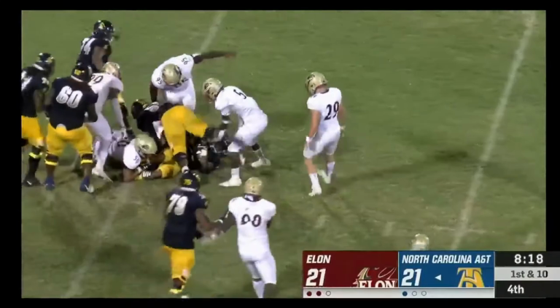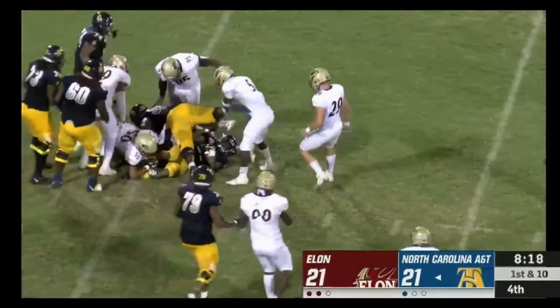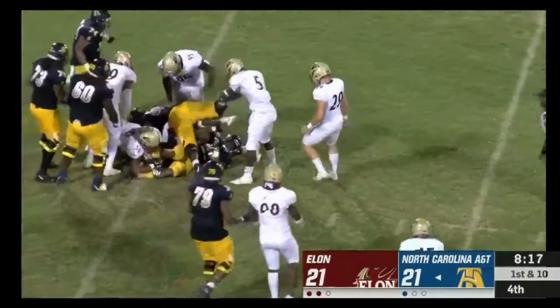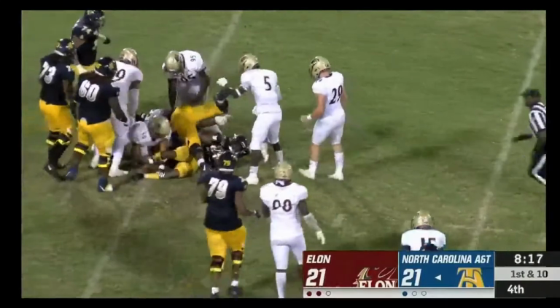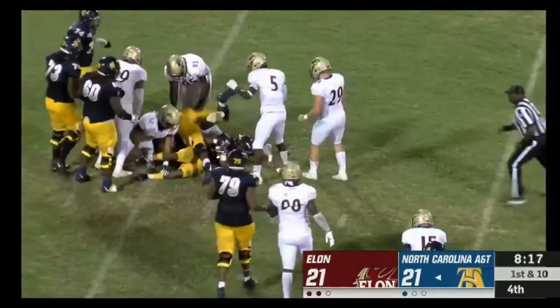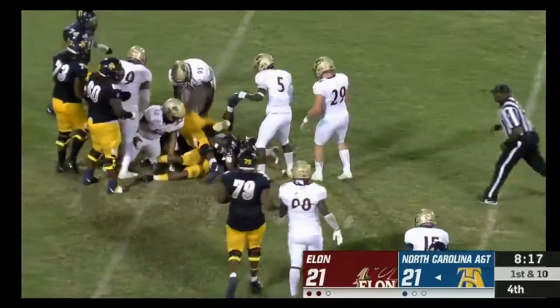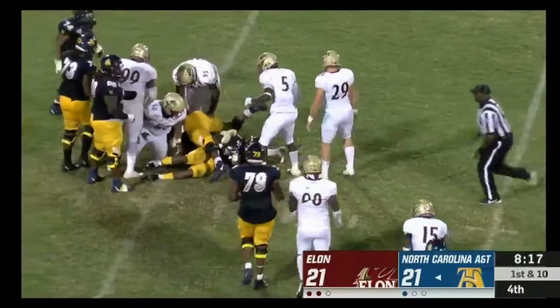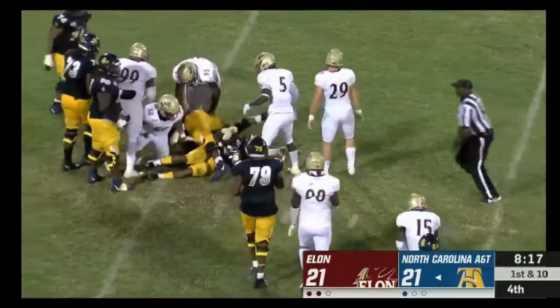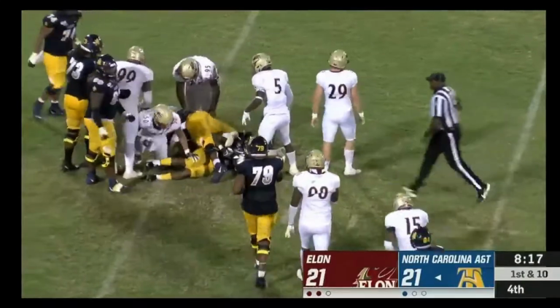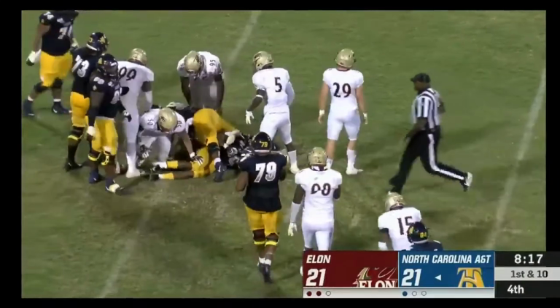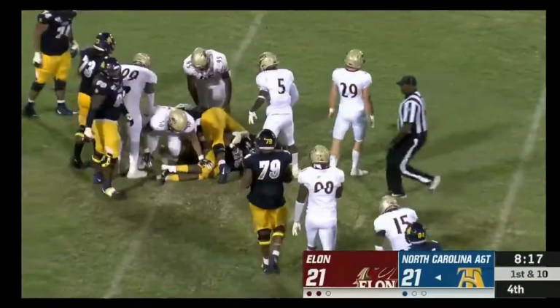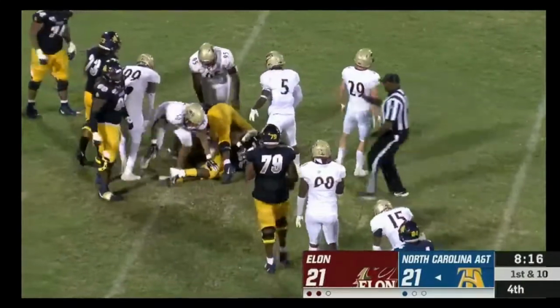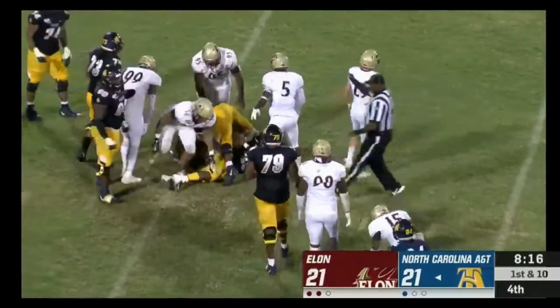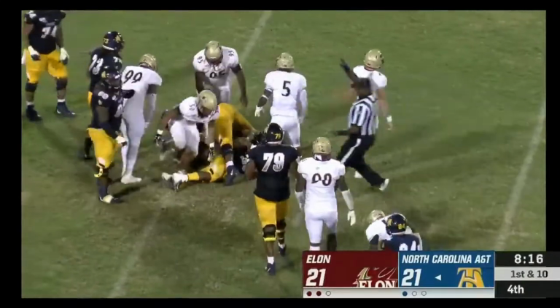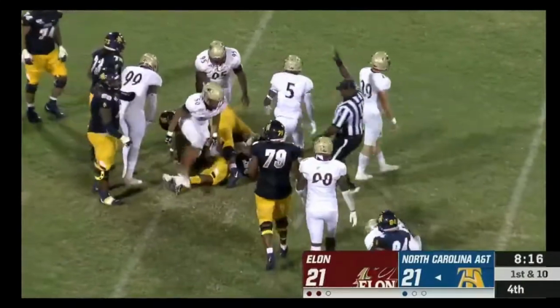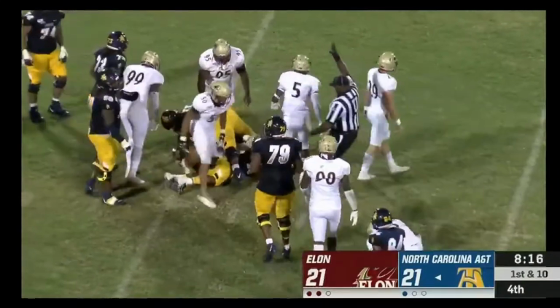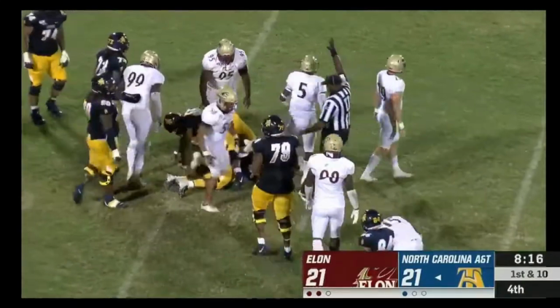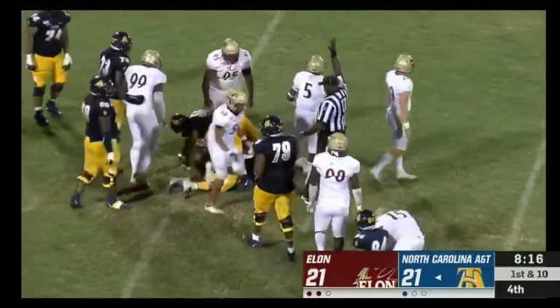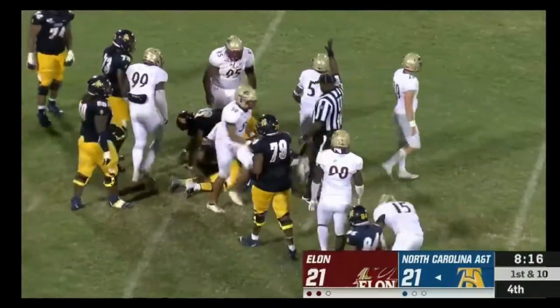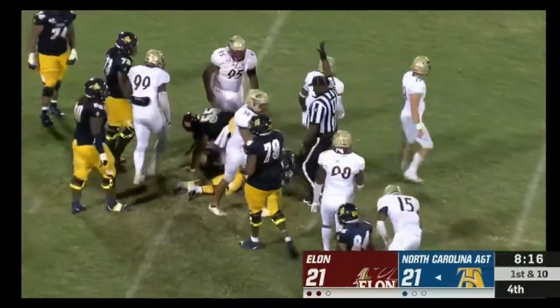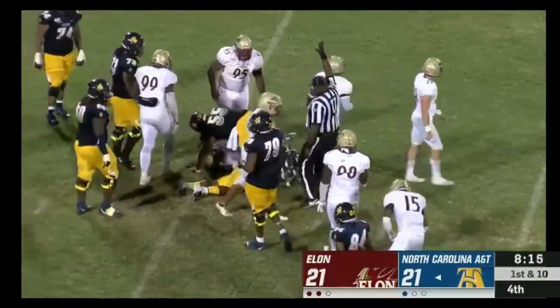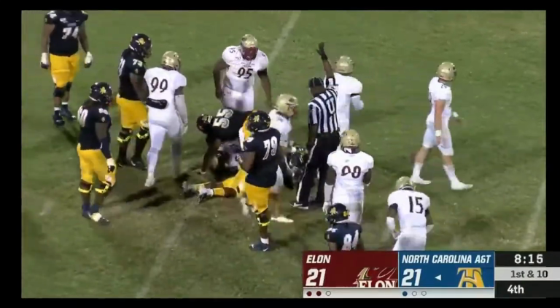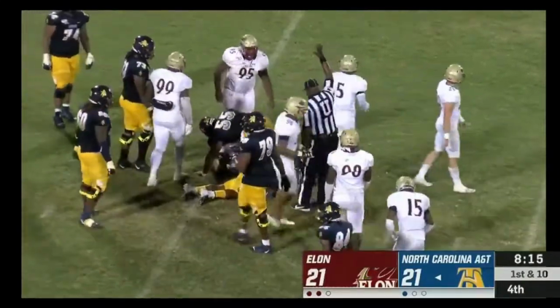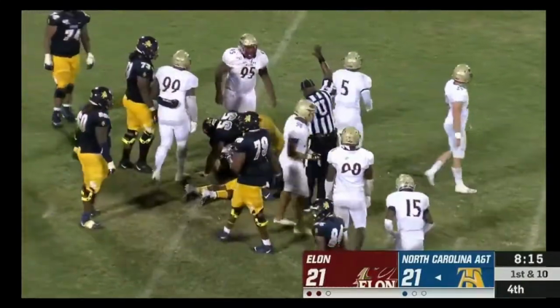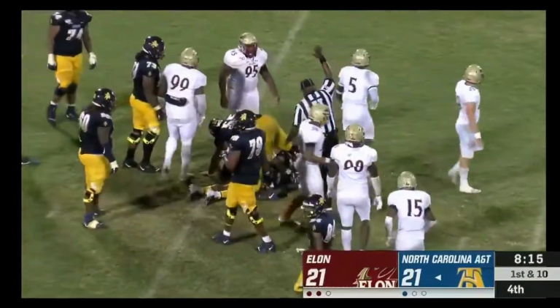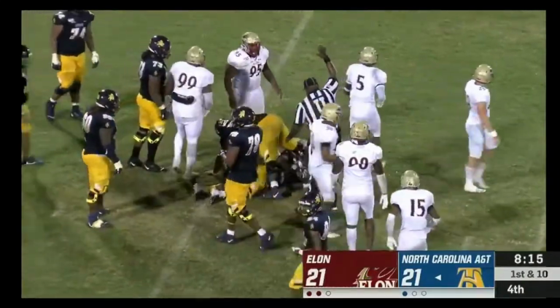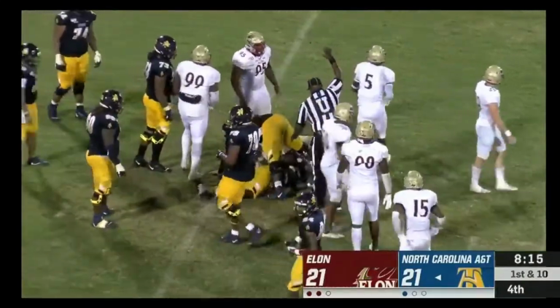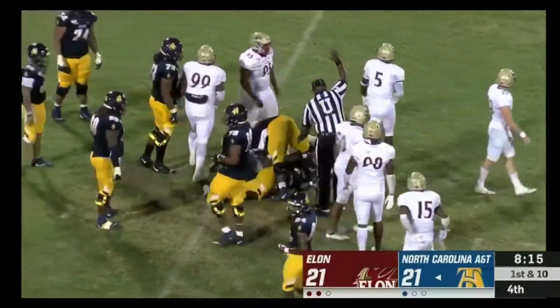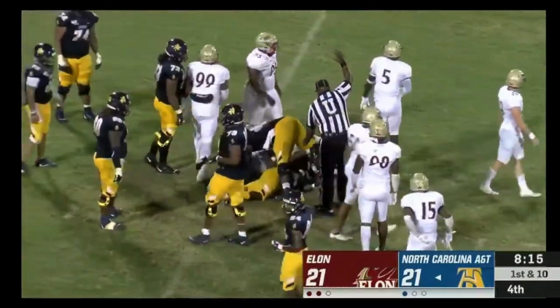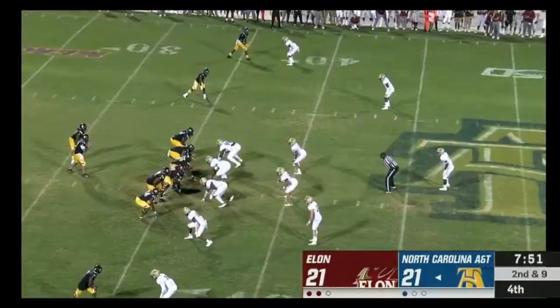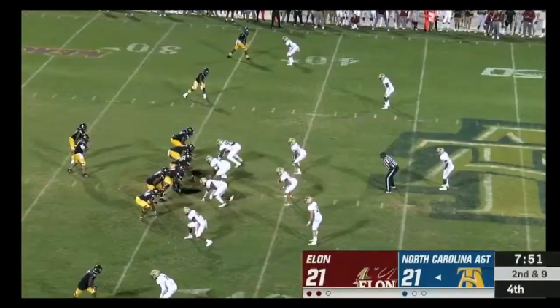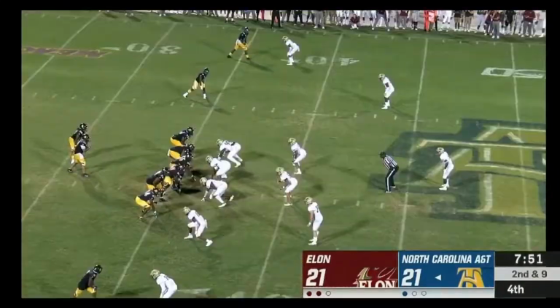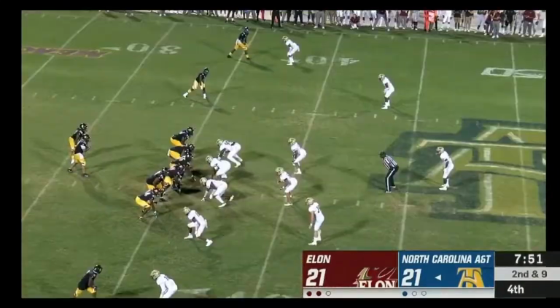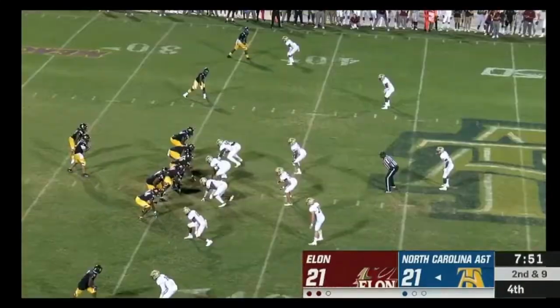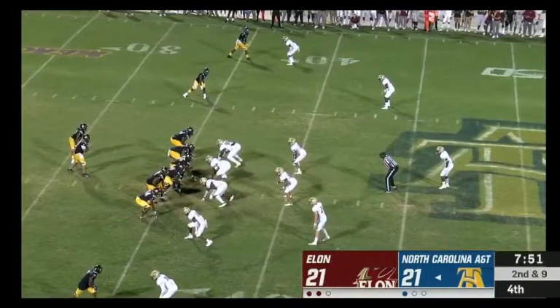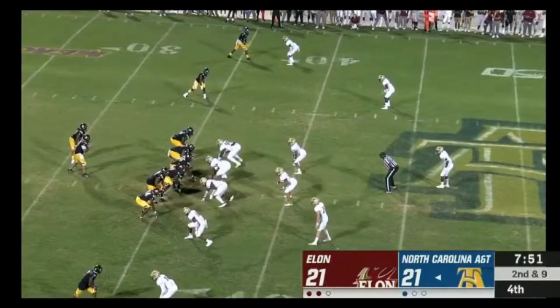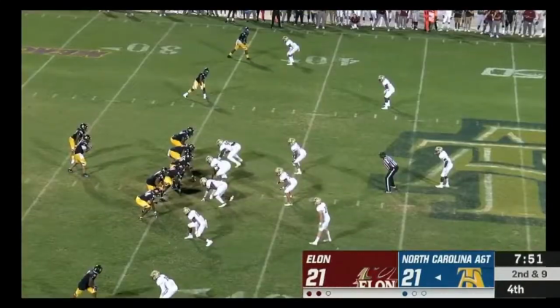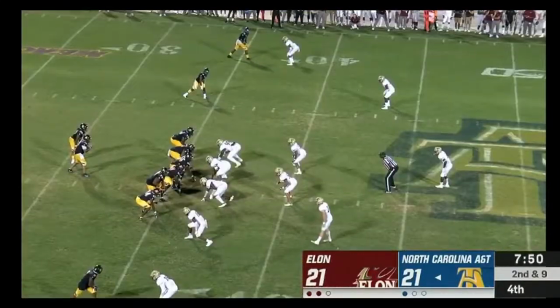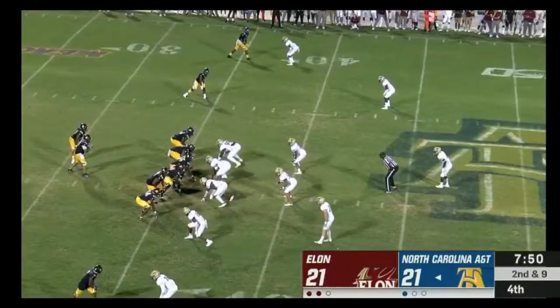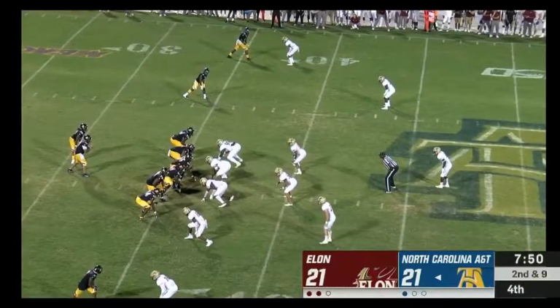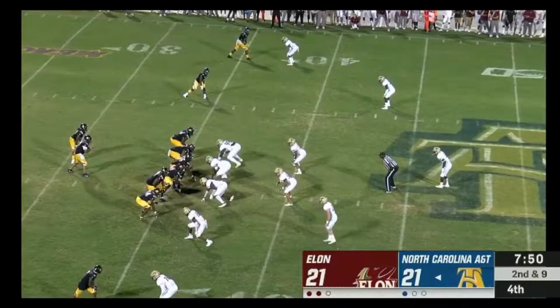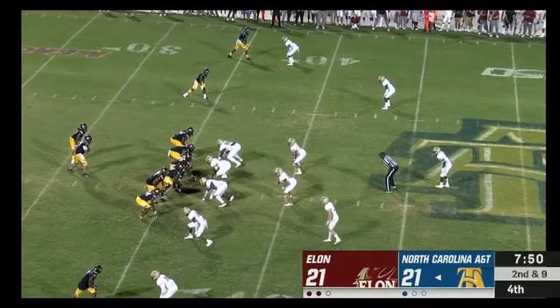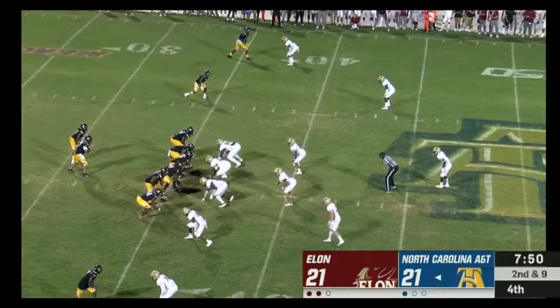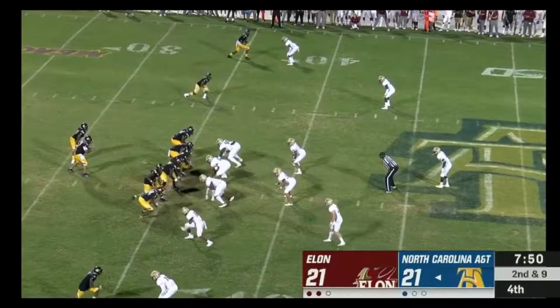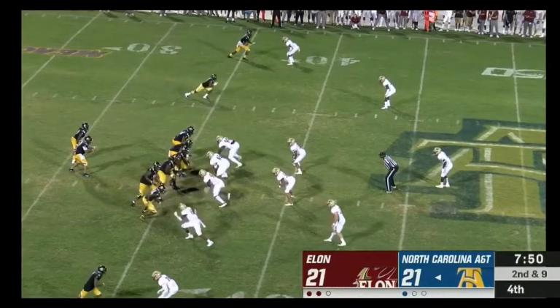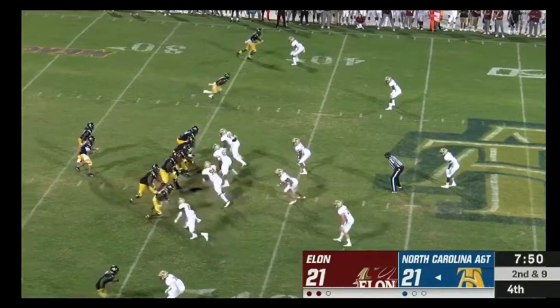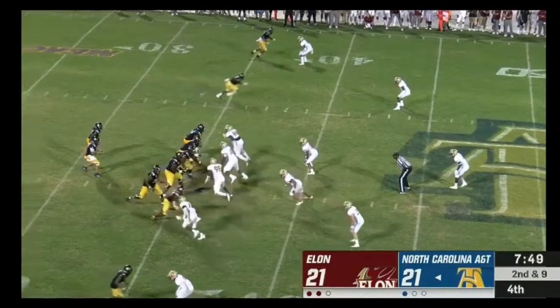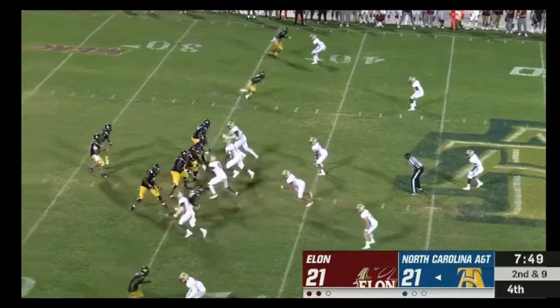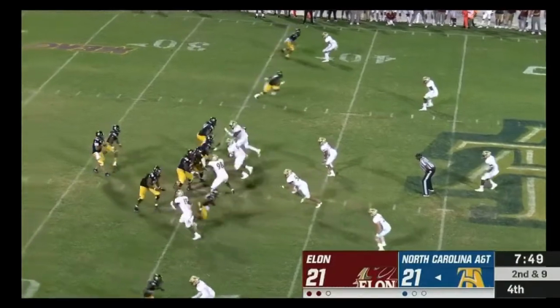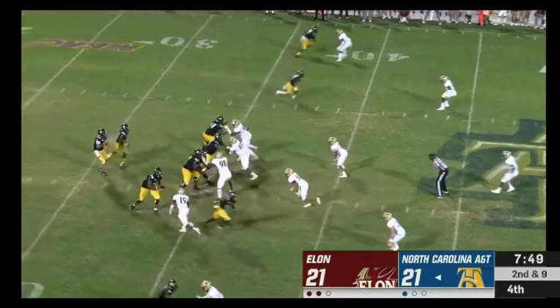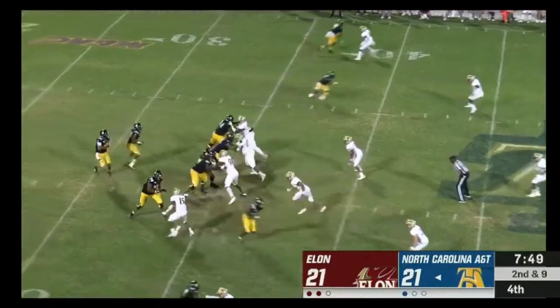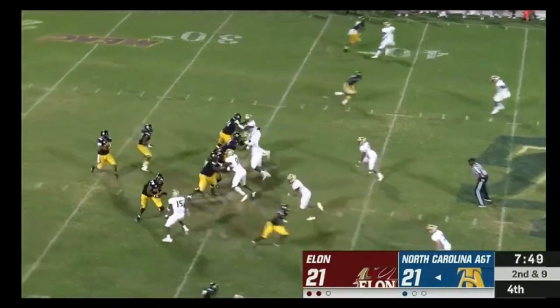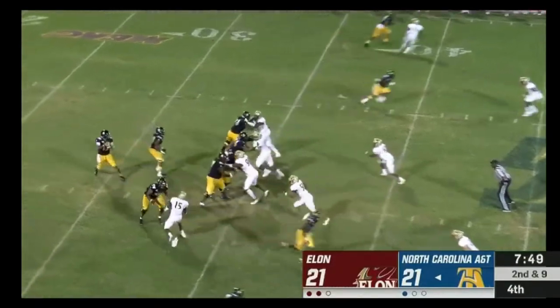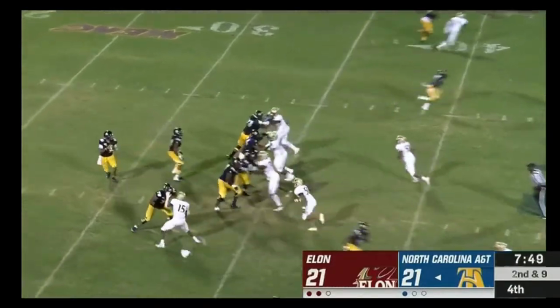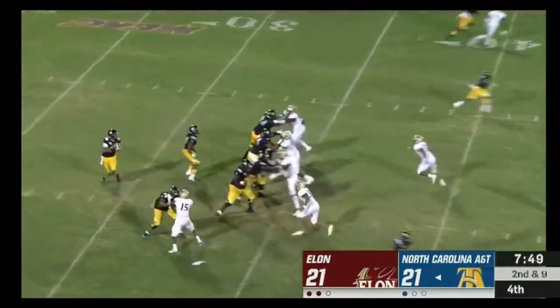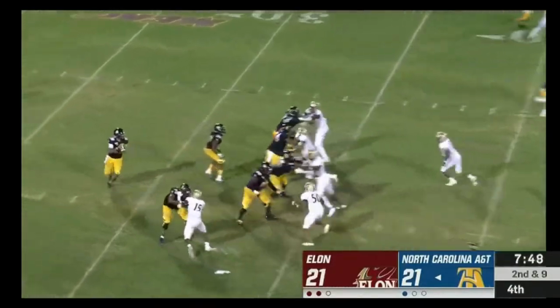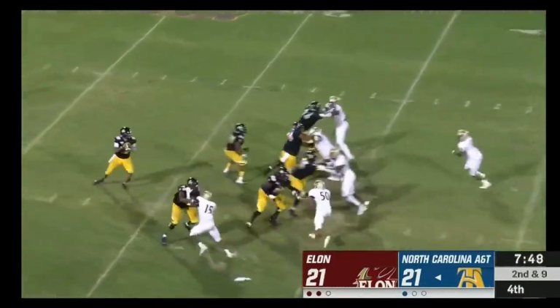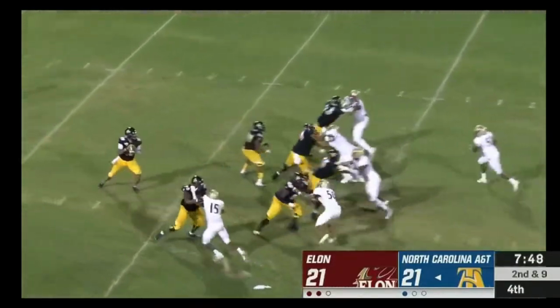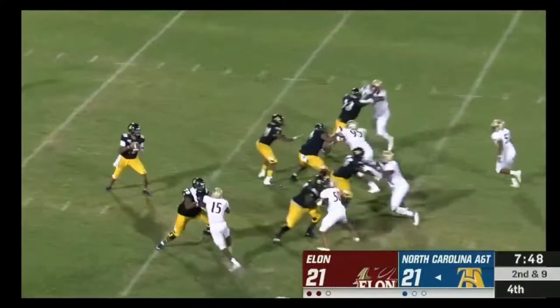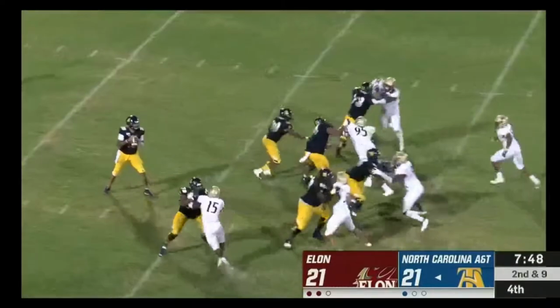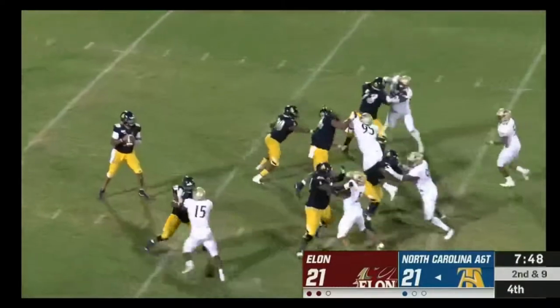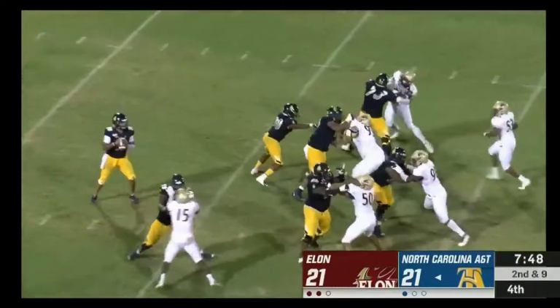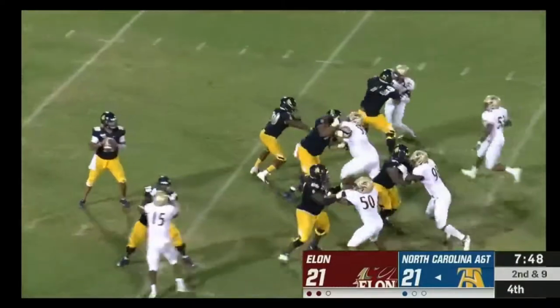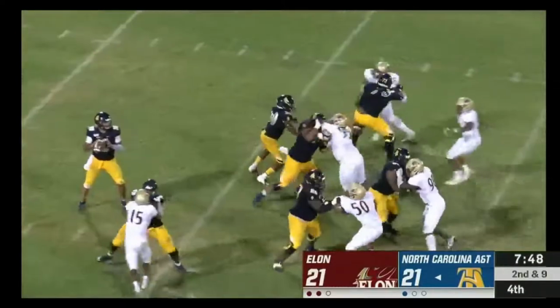Martin takes the handoff and is stopped. Elon's defense has been out on the field a lot the last few minutes.